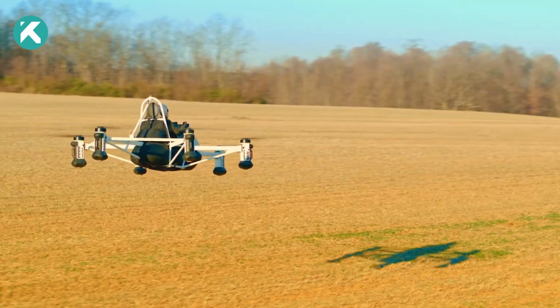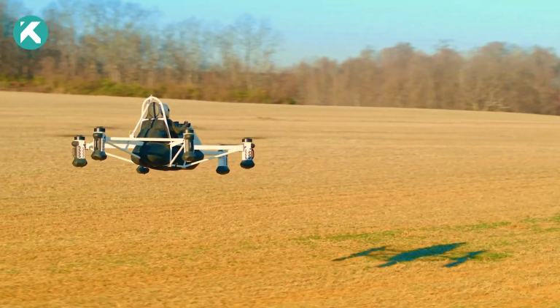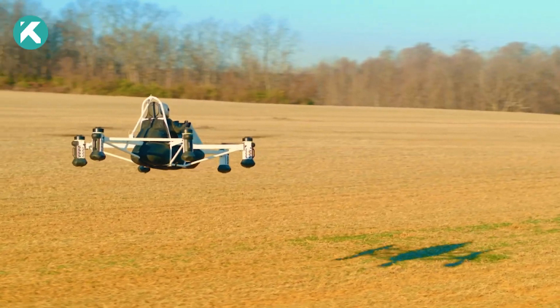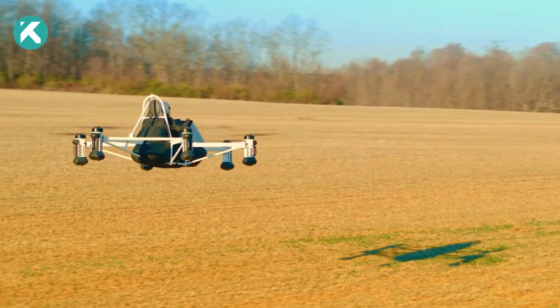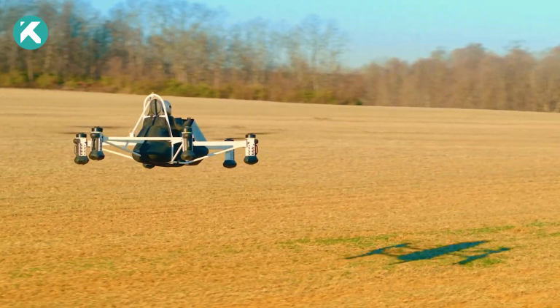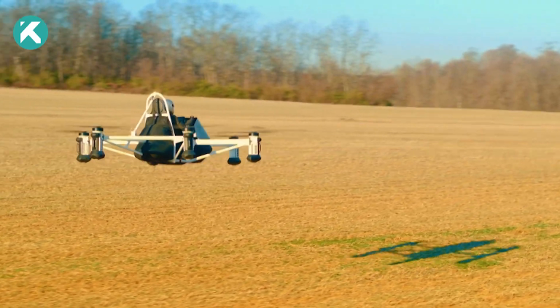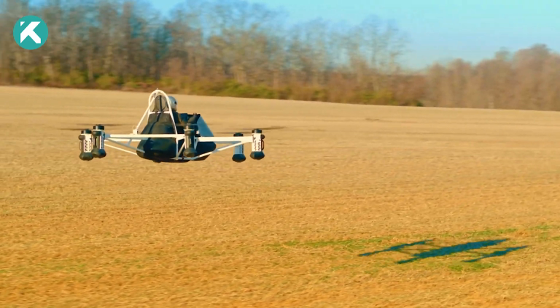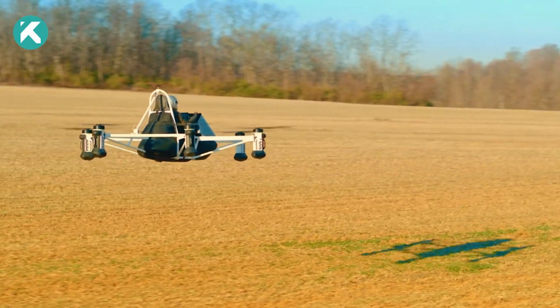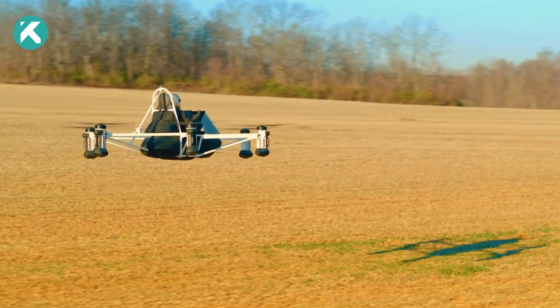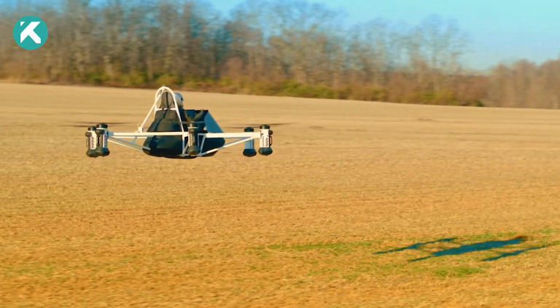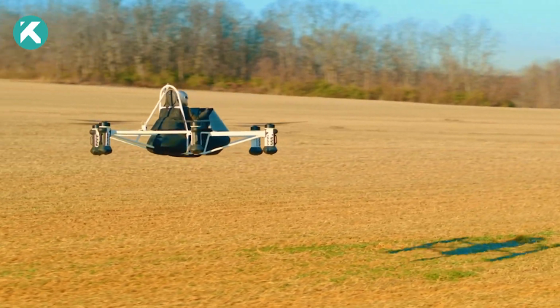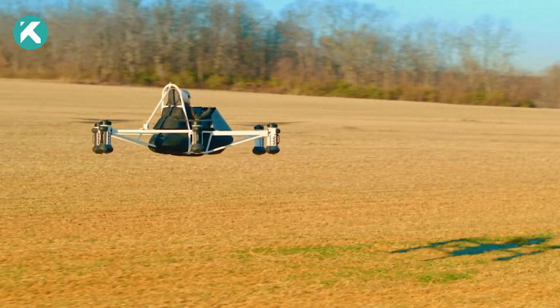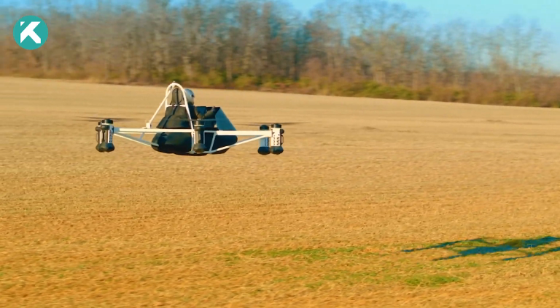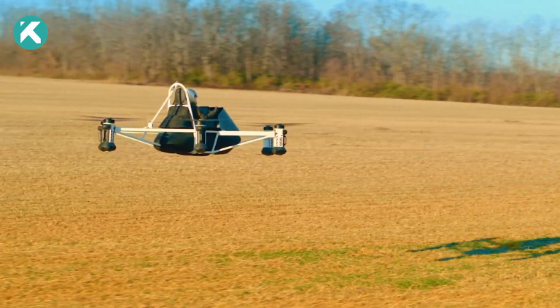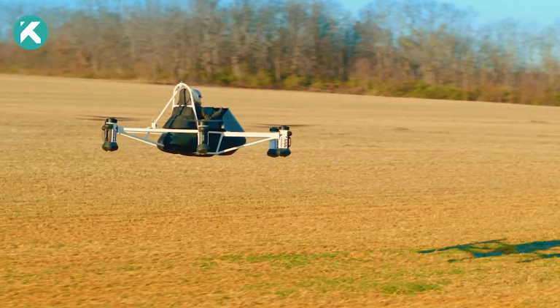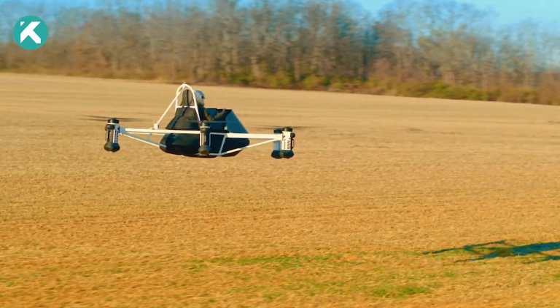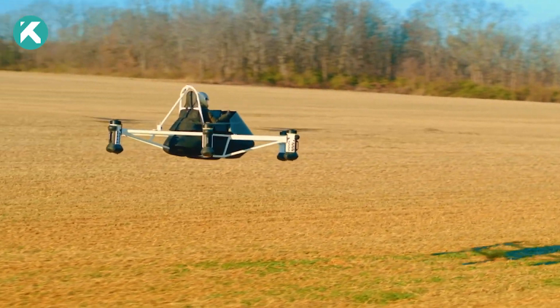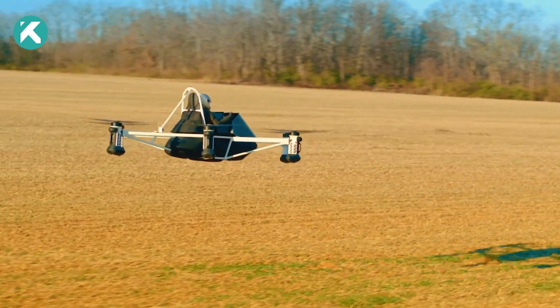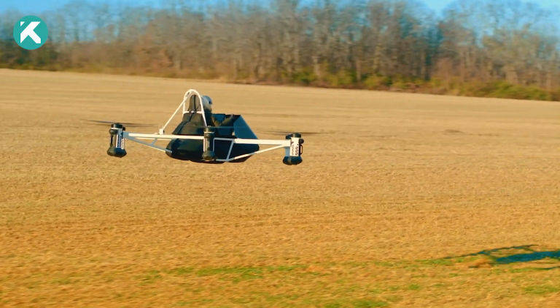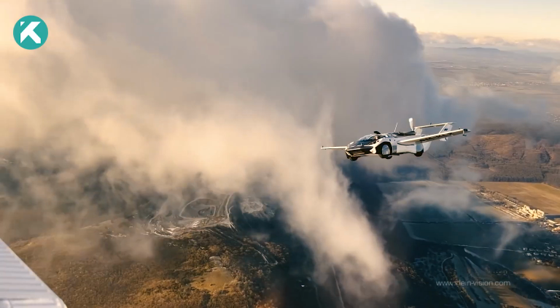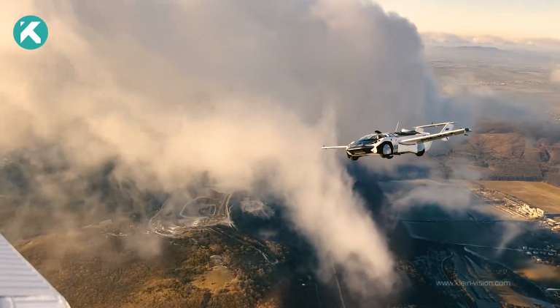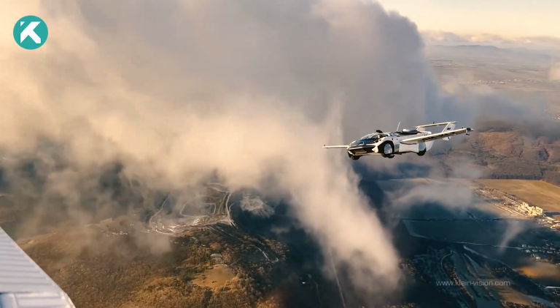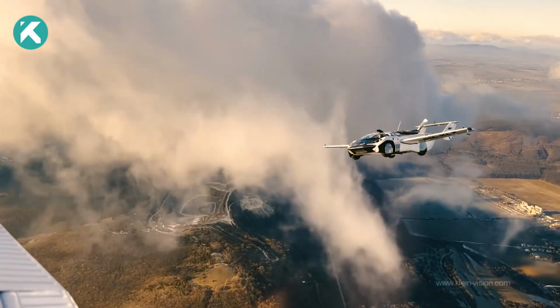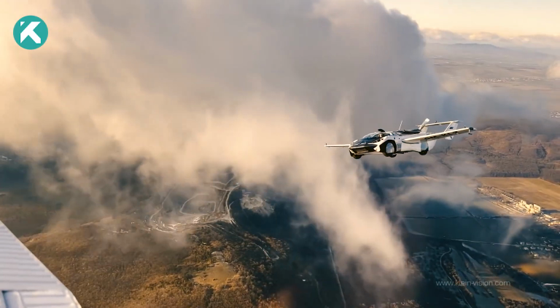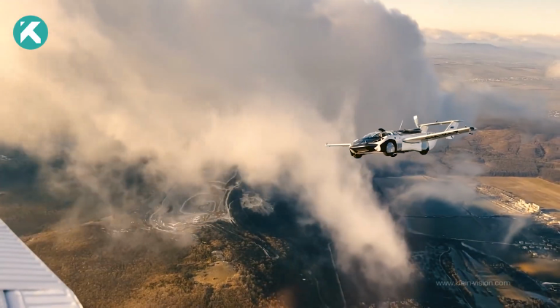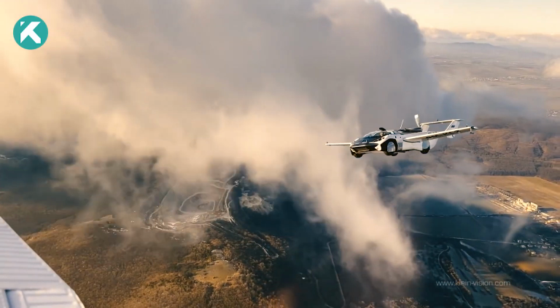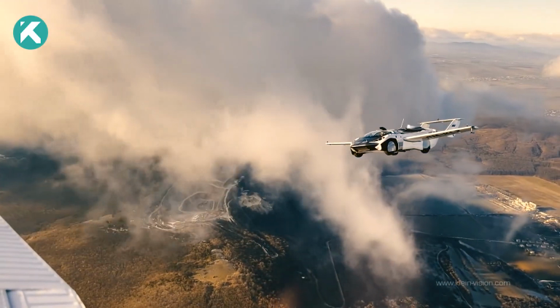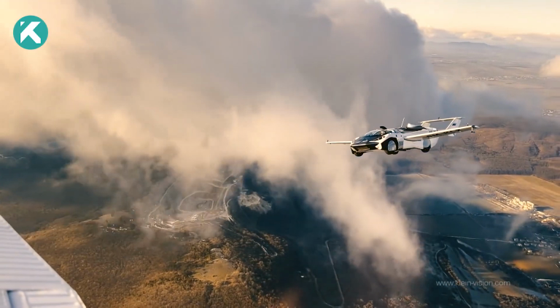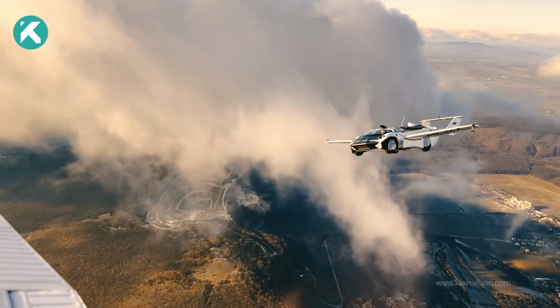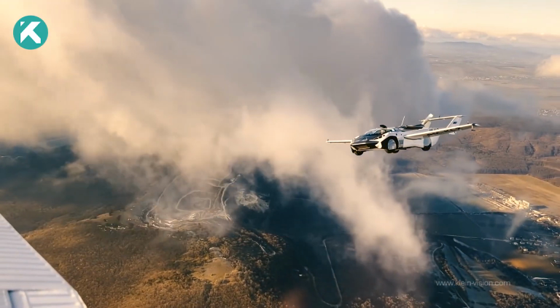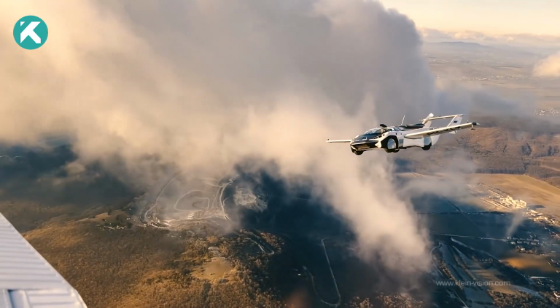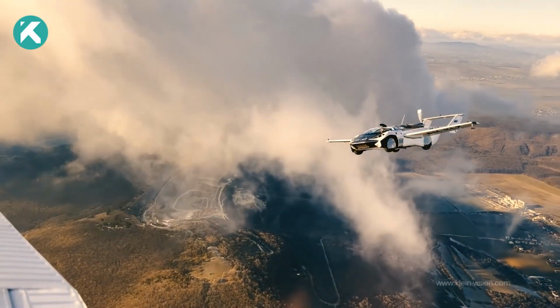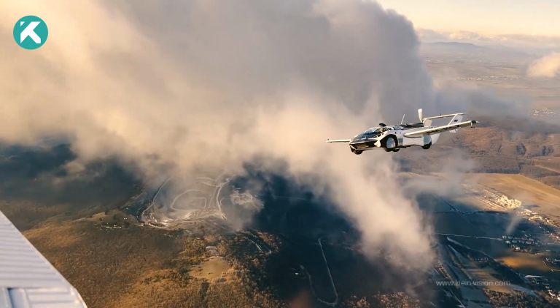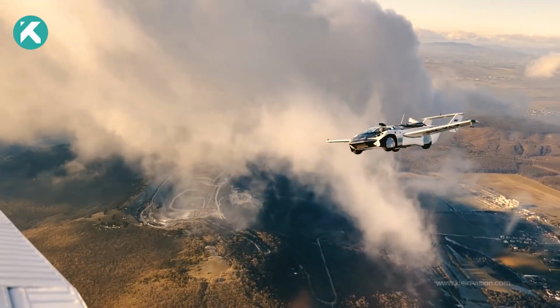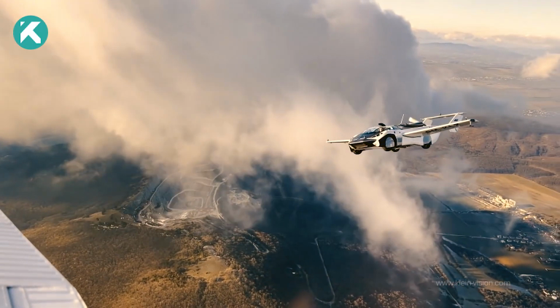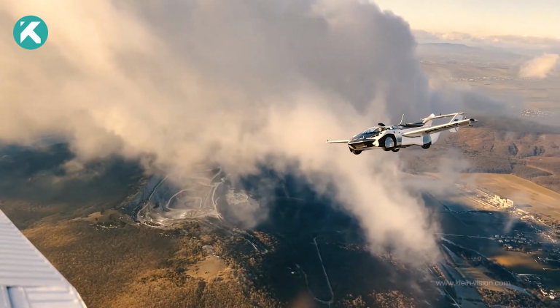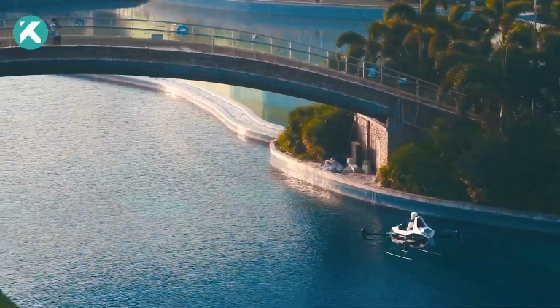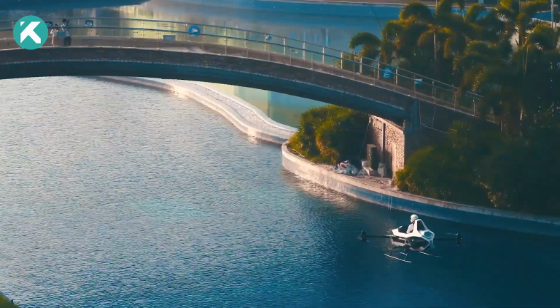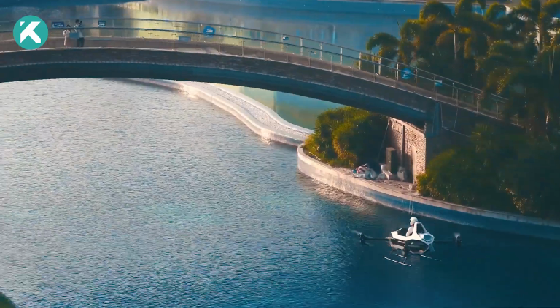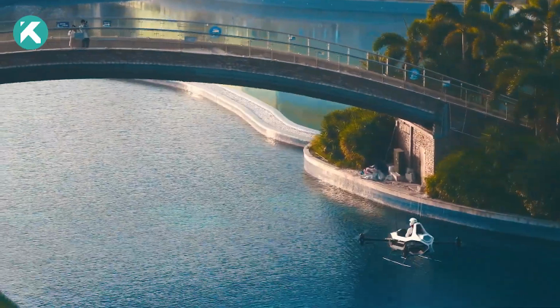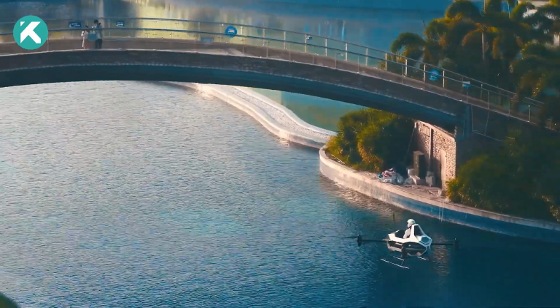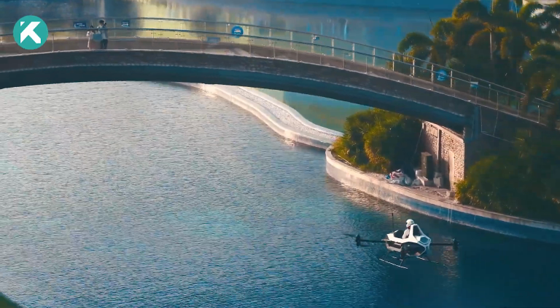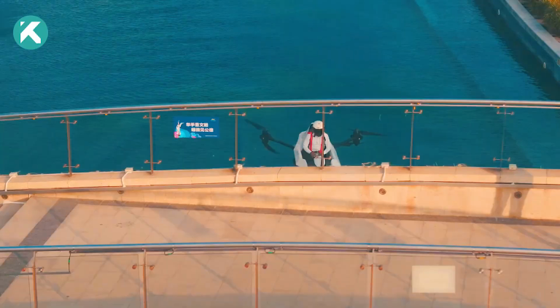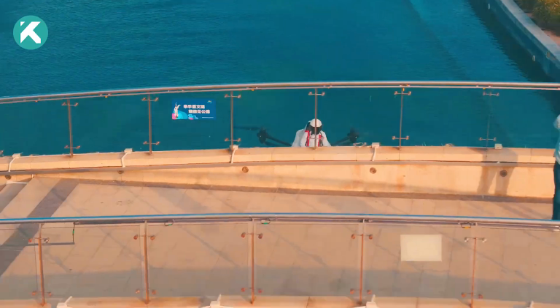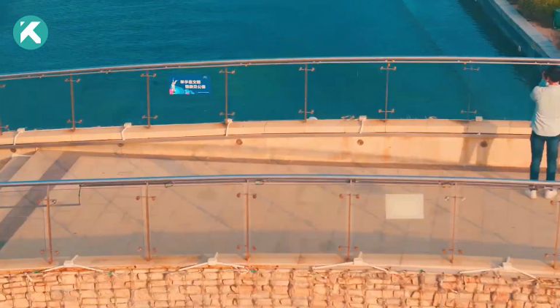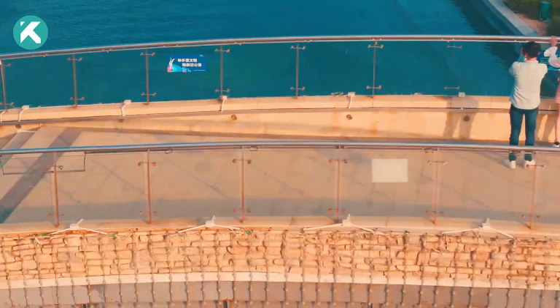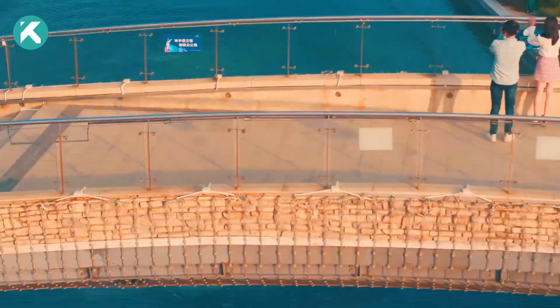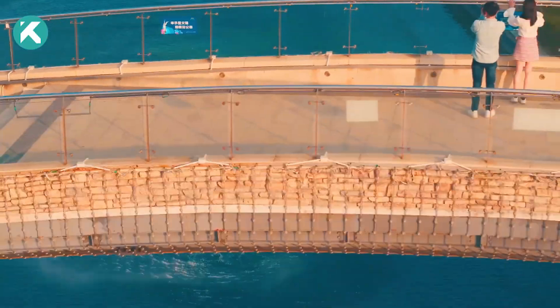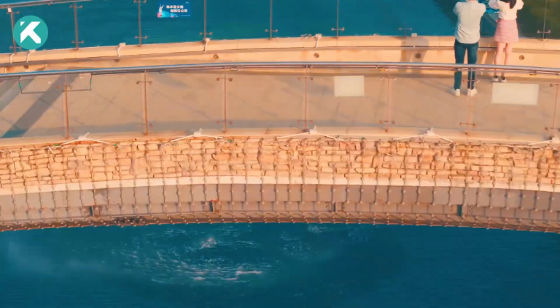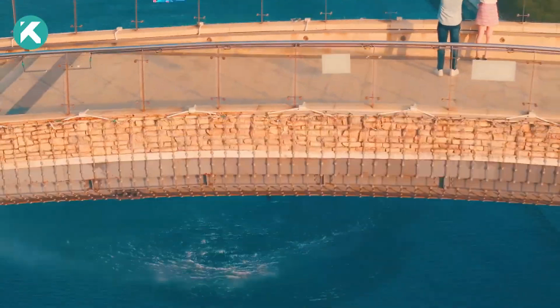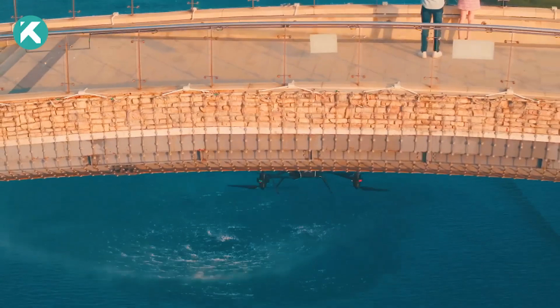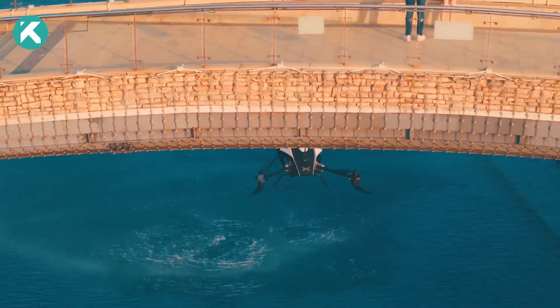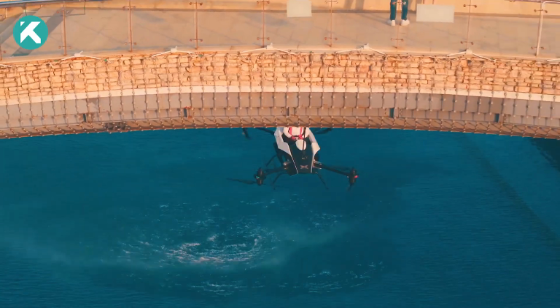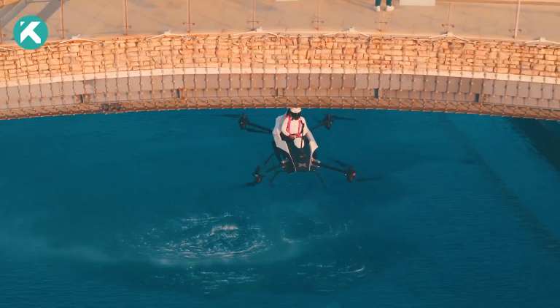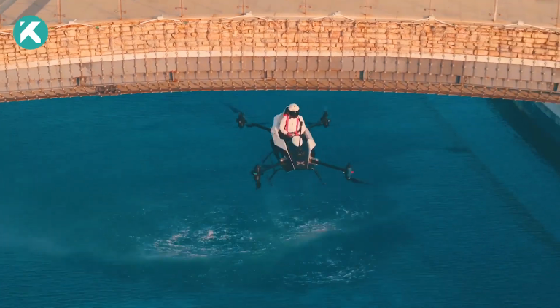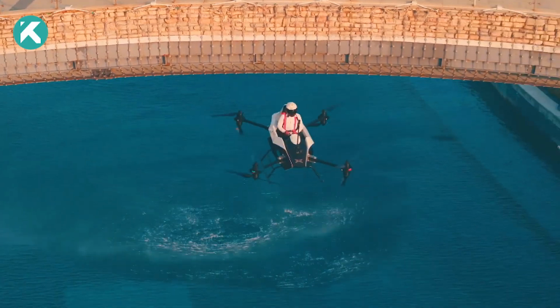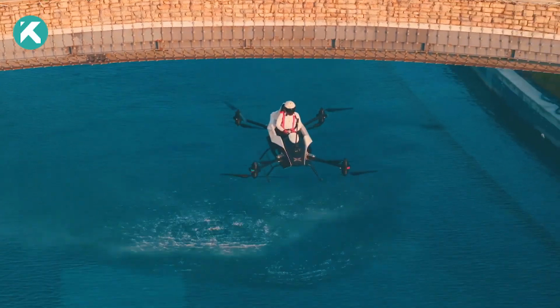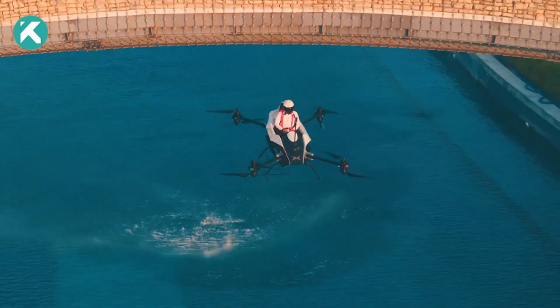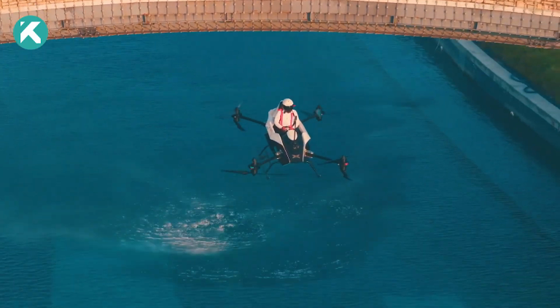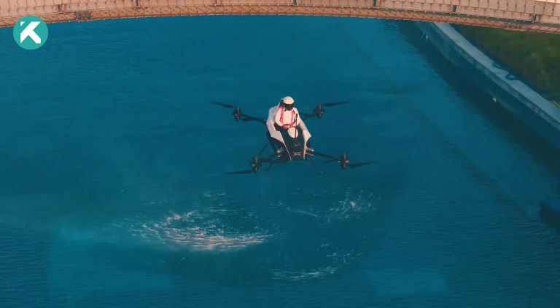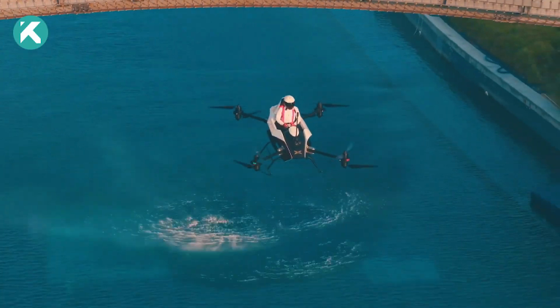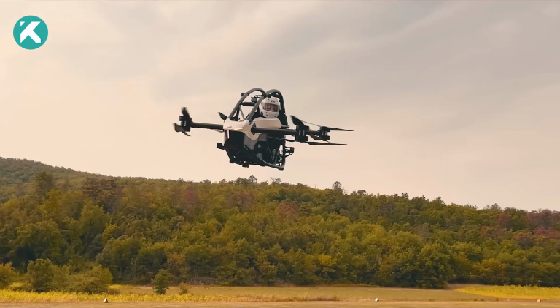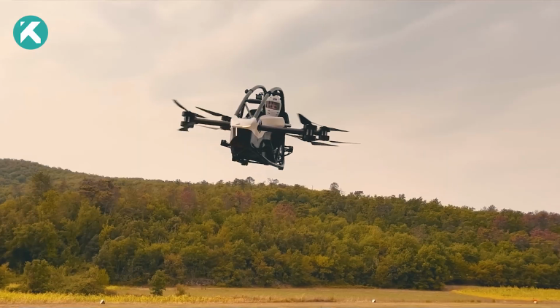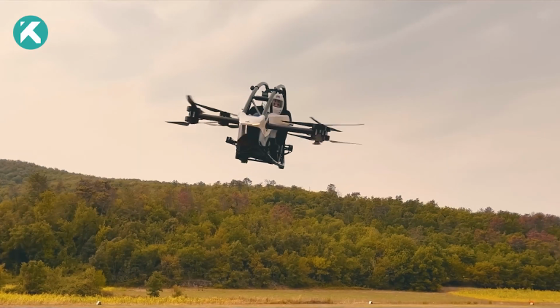Embark on a journey to experience the future of urban mobility, where innovation and efficiency soar through the skies.